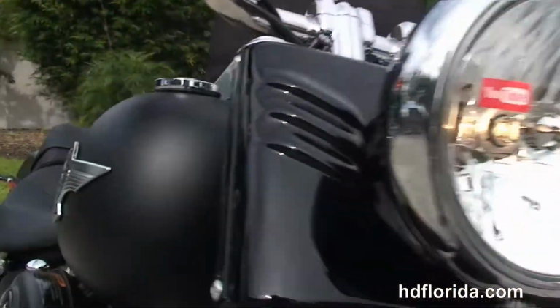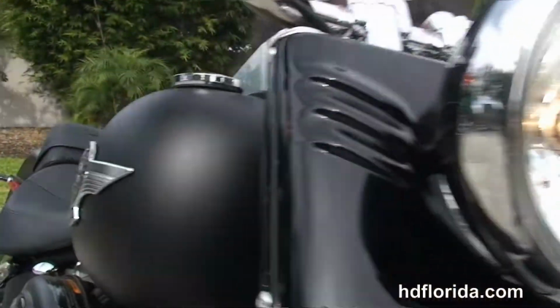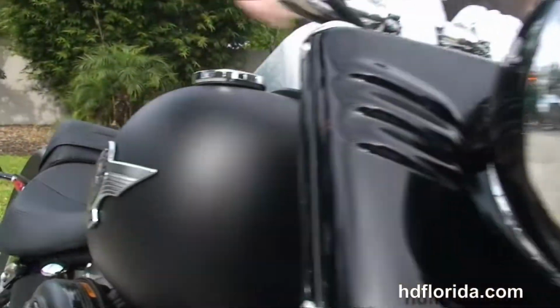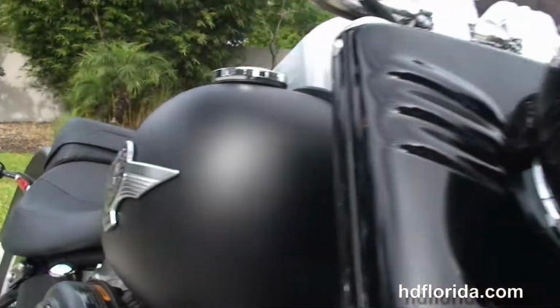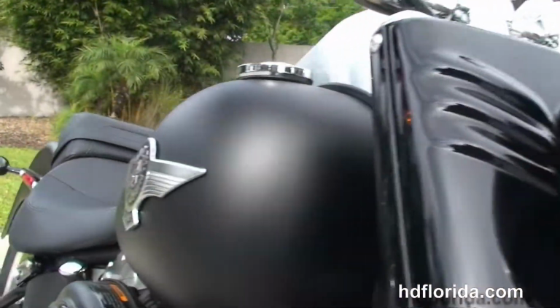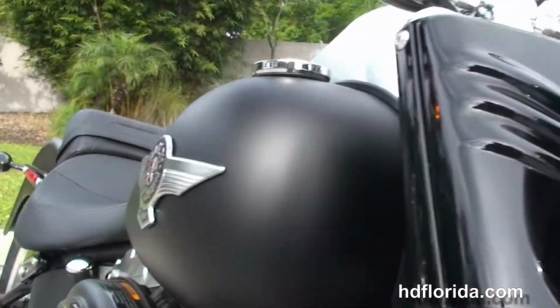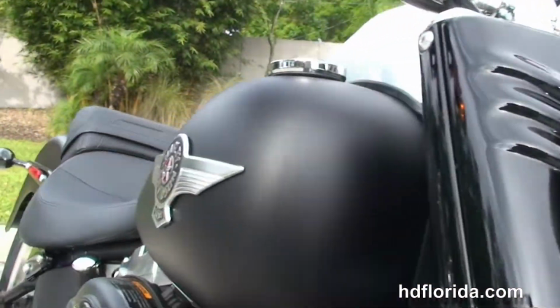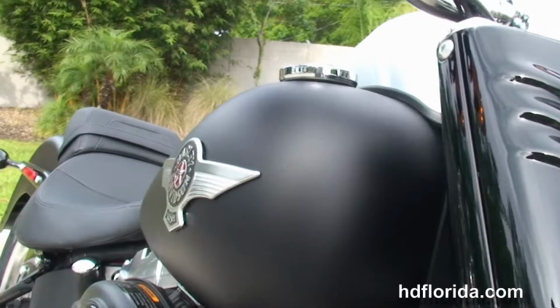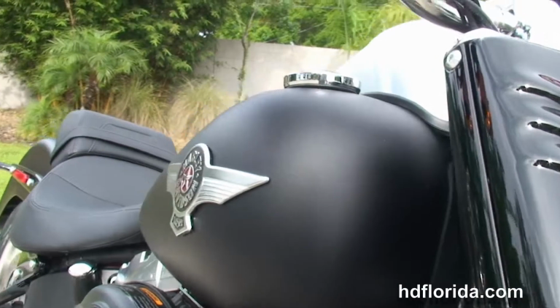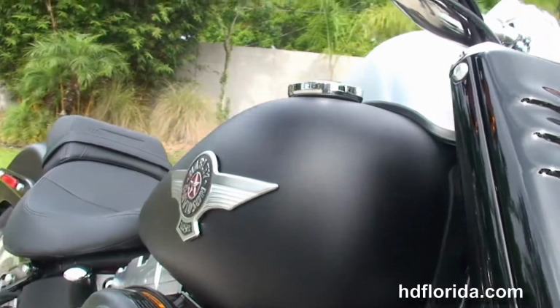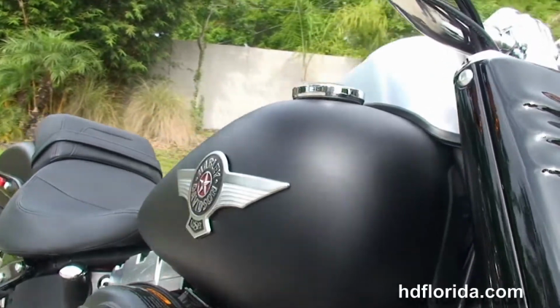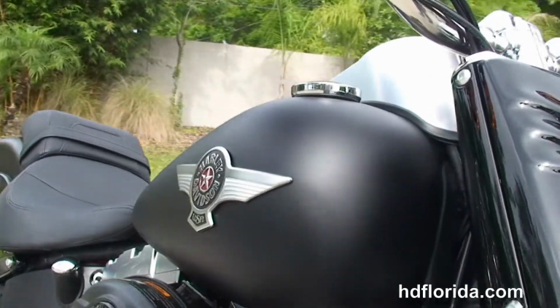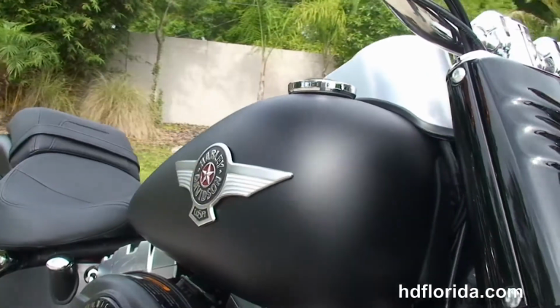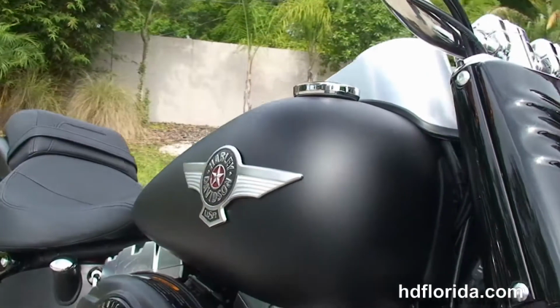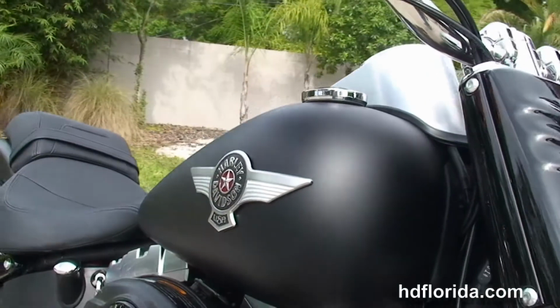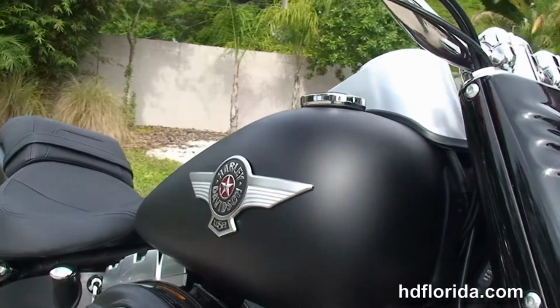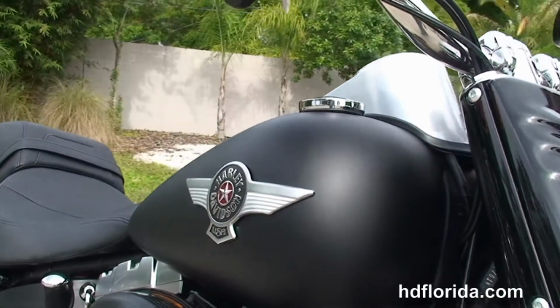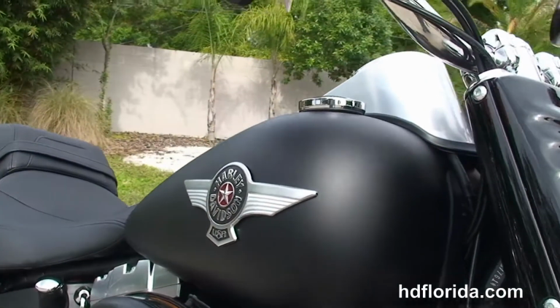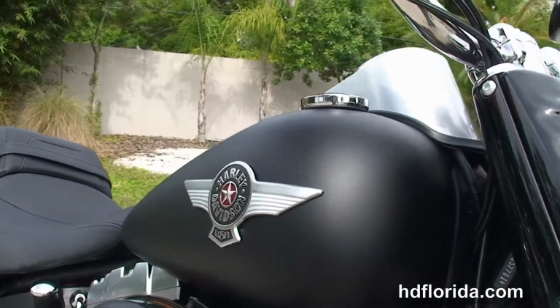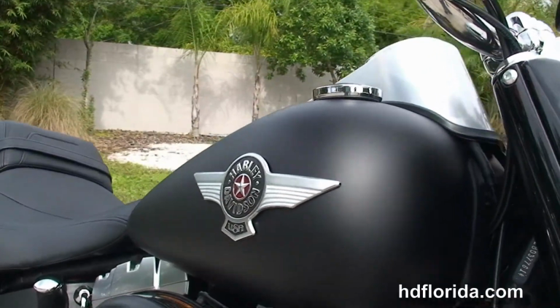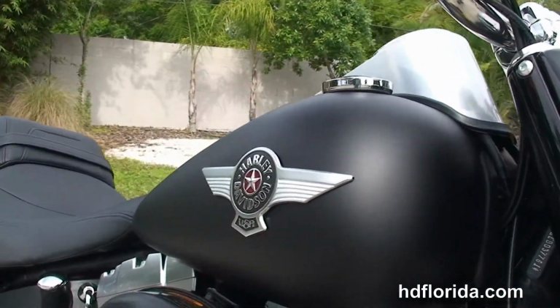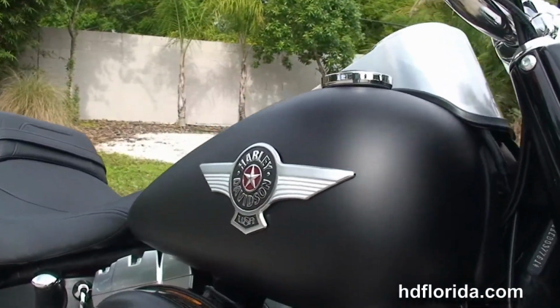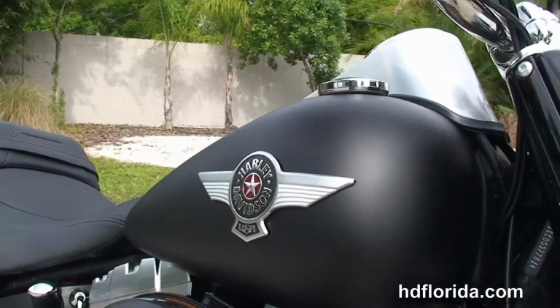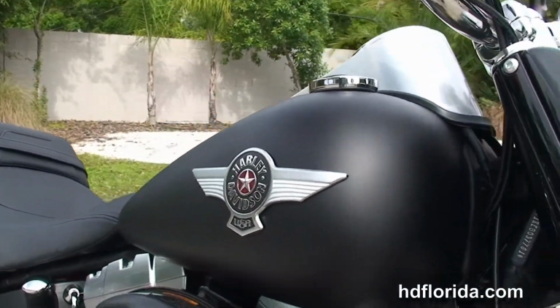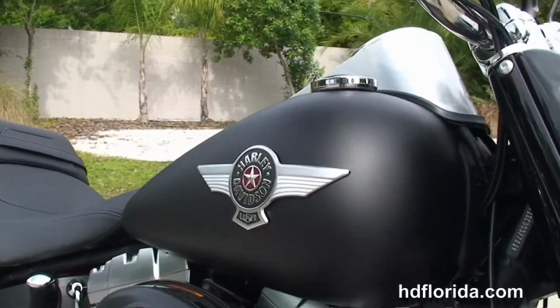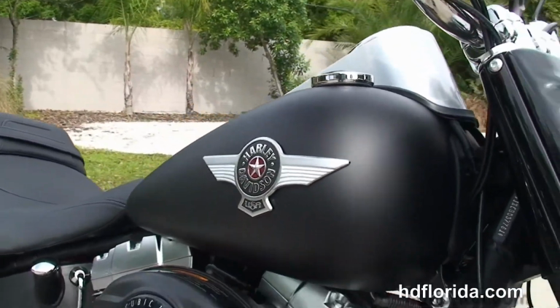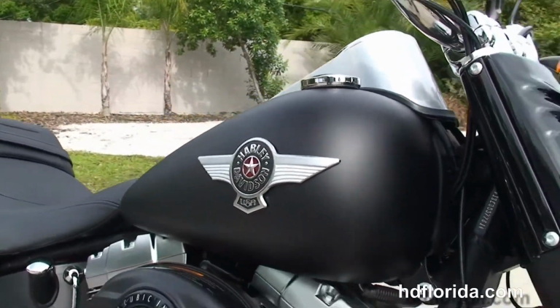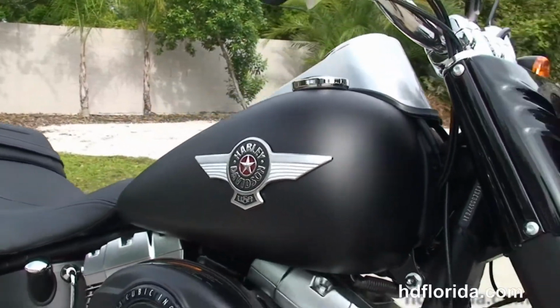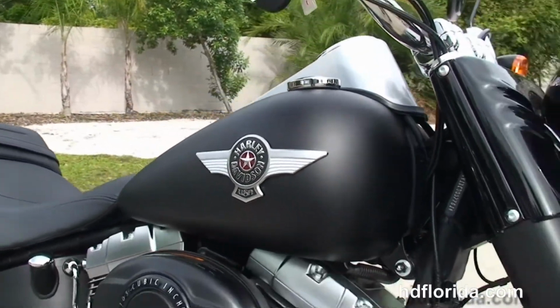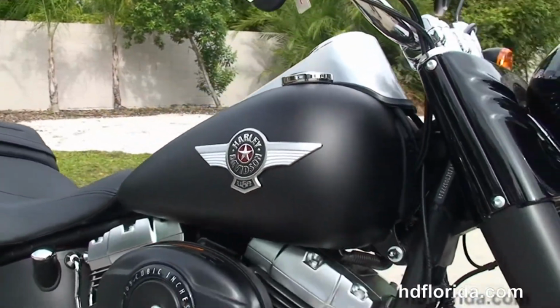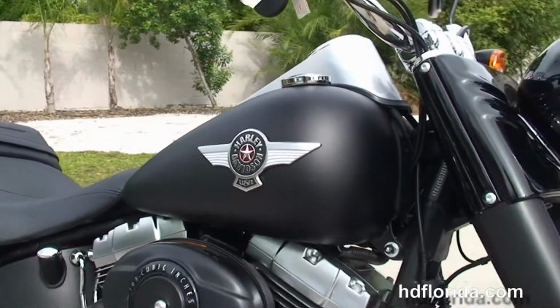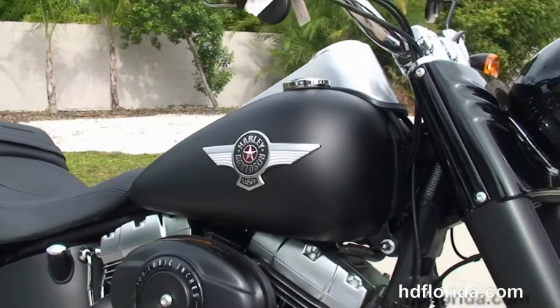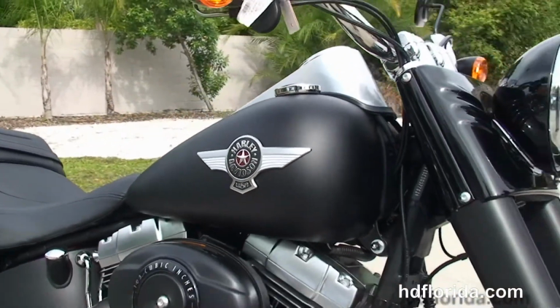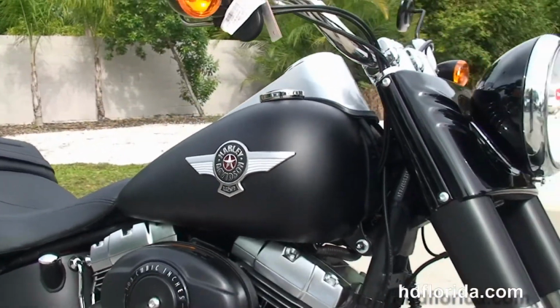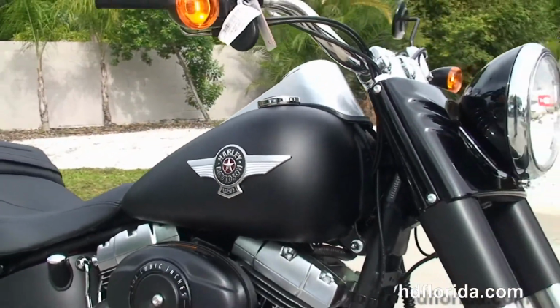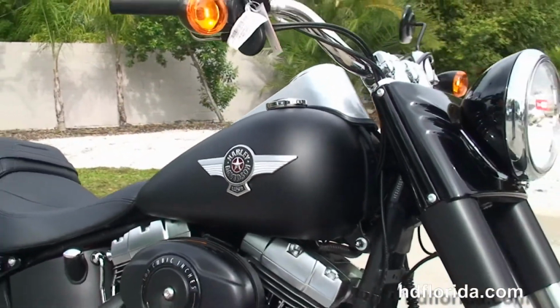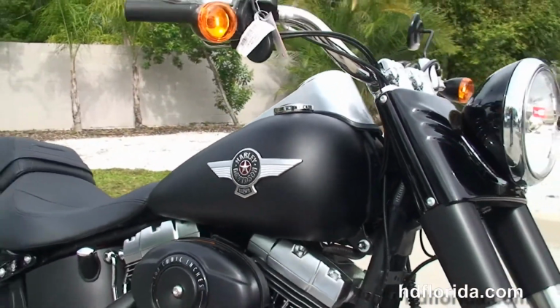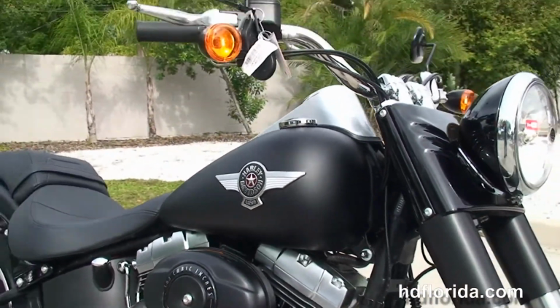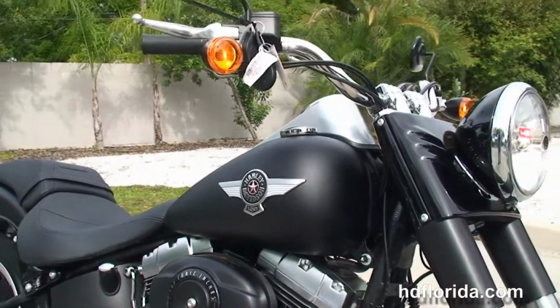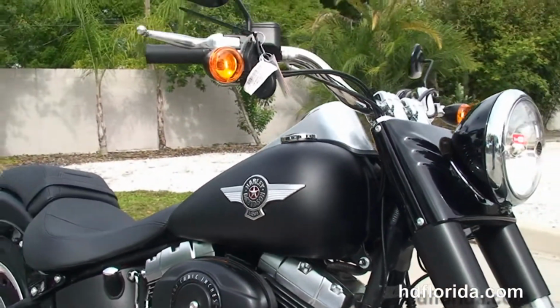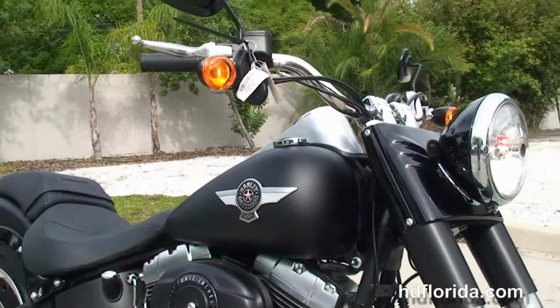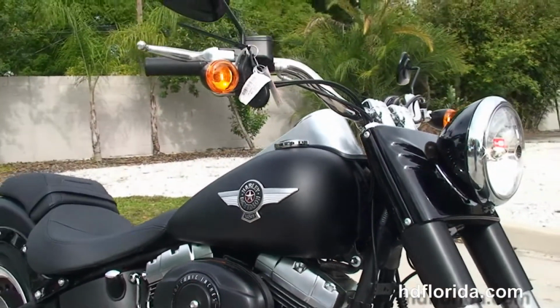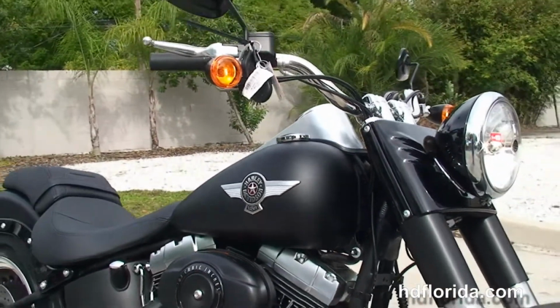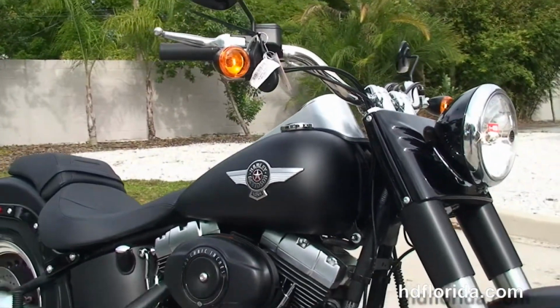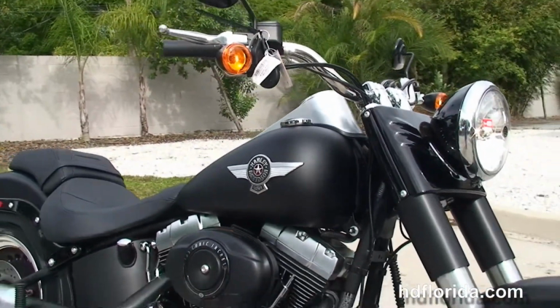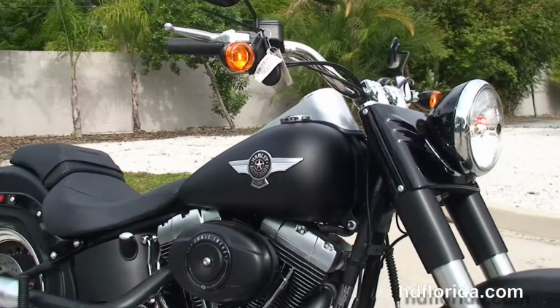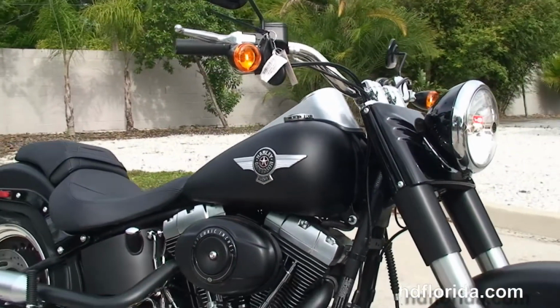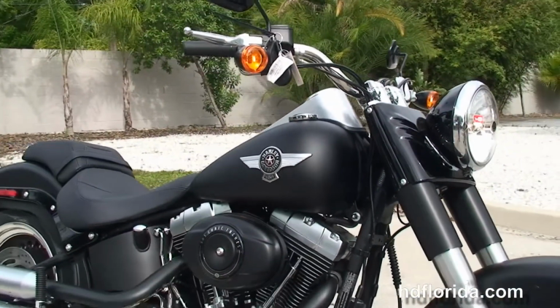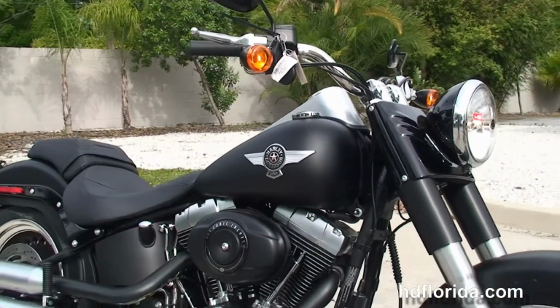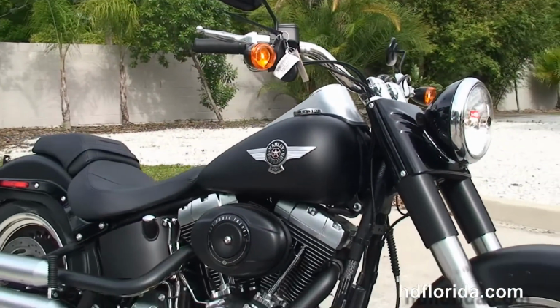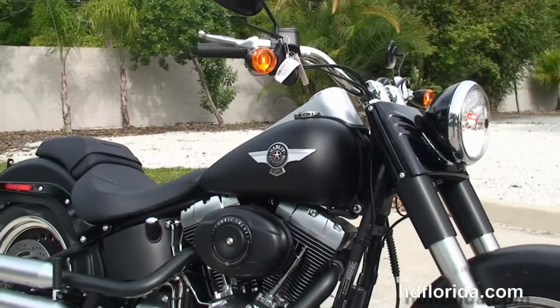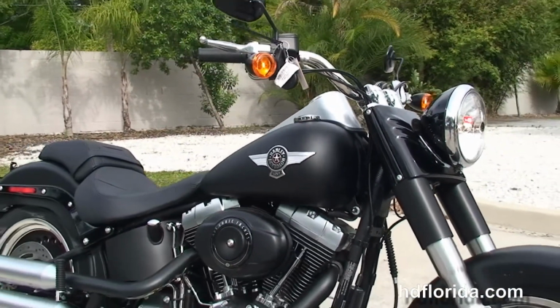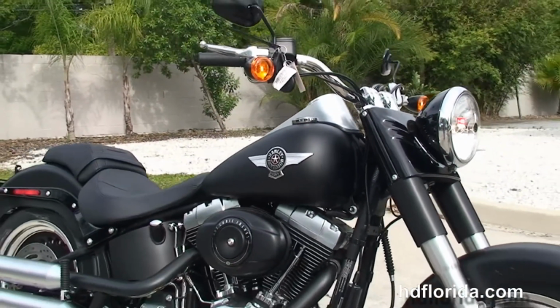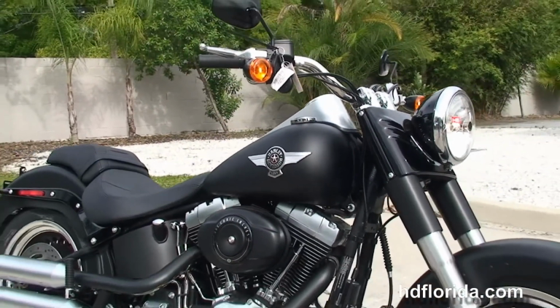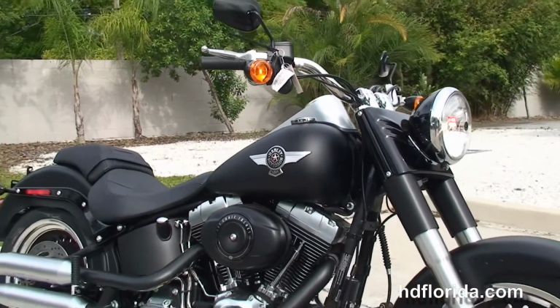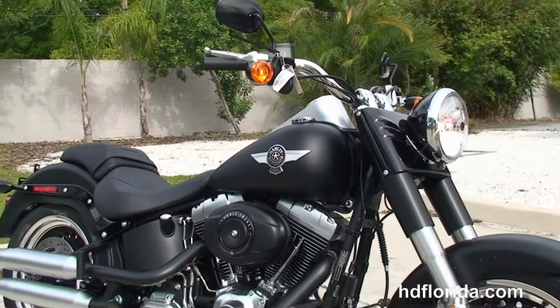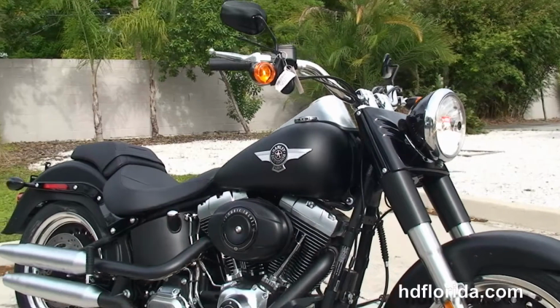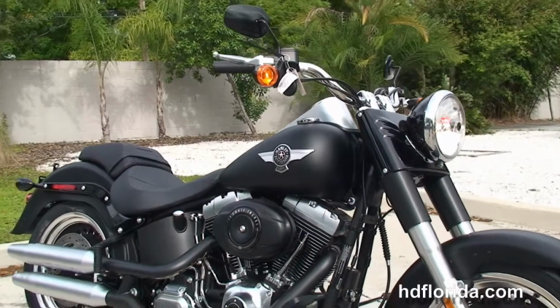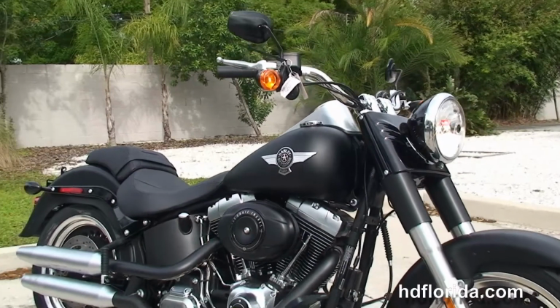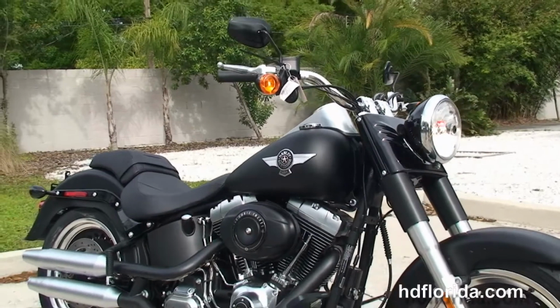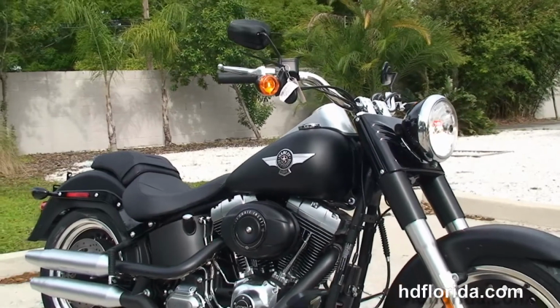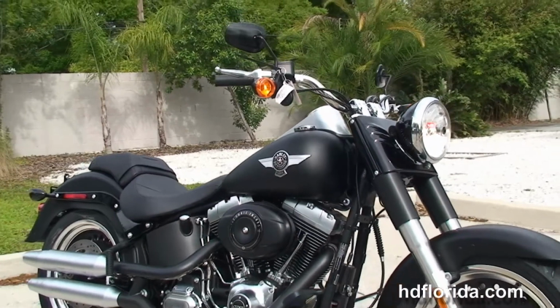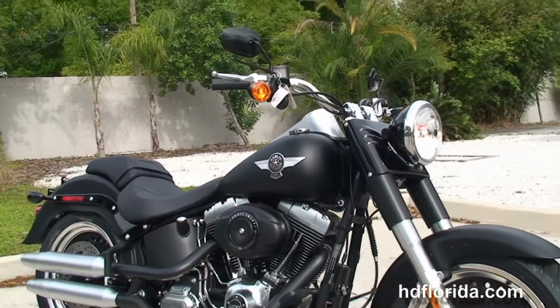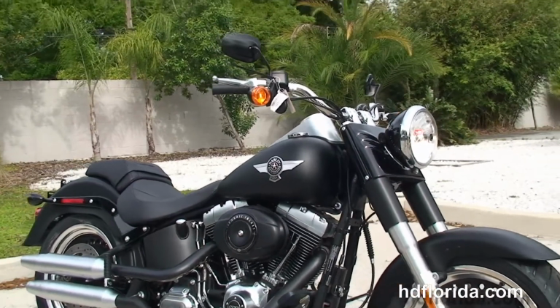Options and accessories on this bike retail out over $400. Here at the world famous Harley-Davidson of Tampa, all our bikes are fully serviced and safety inspected.